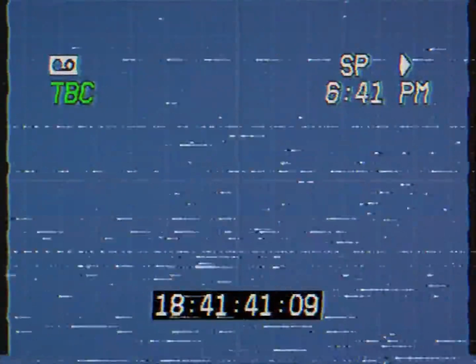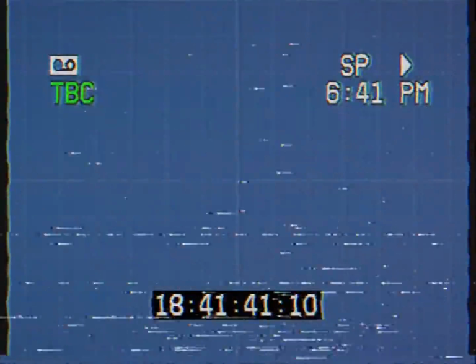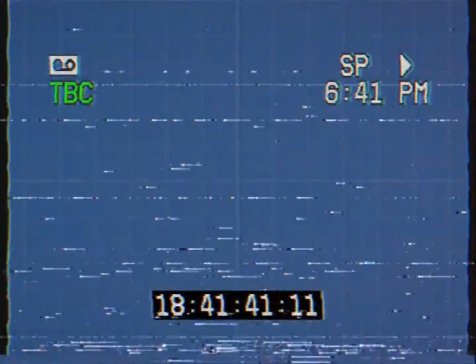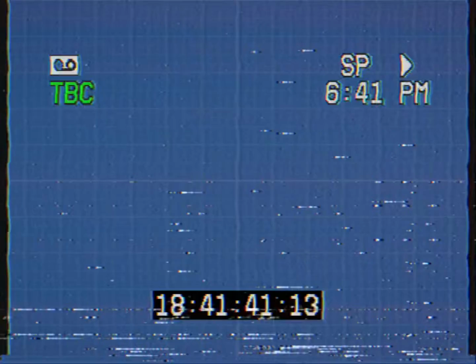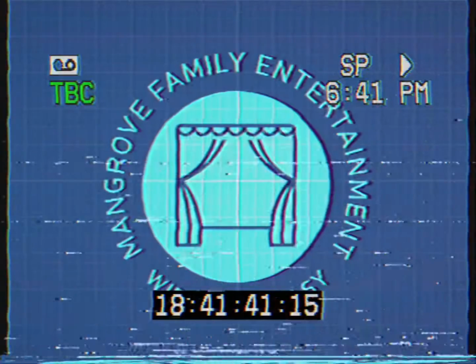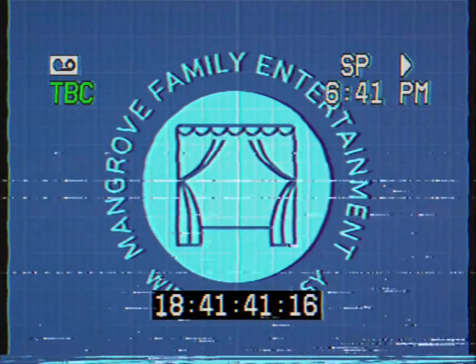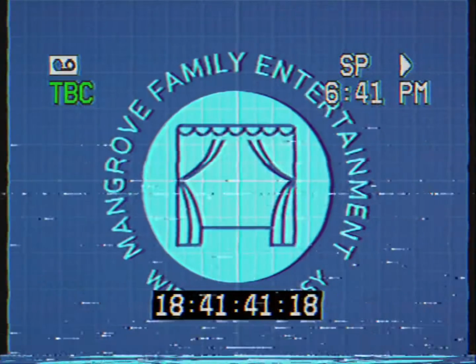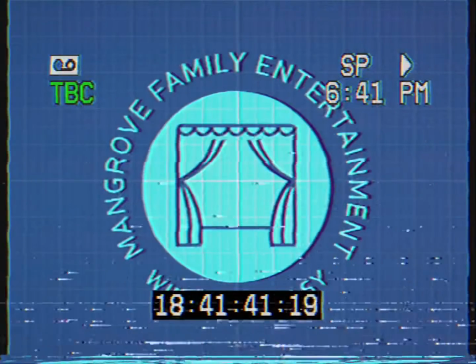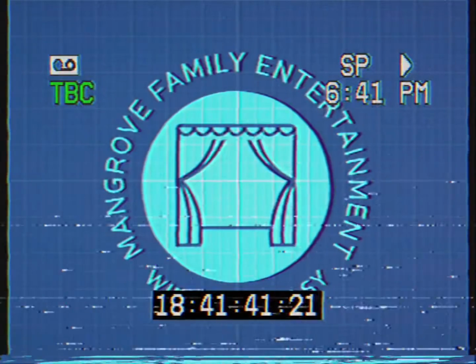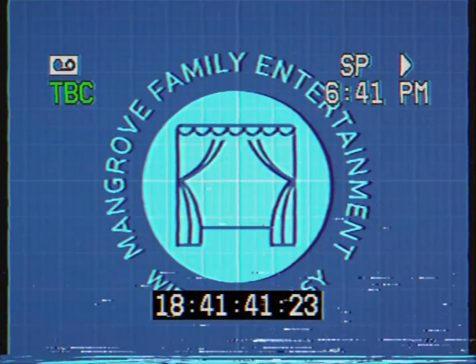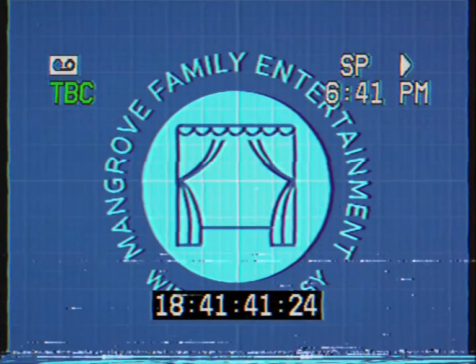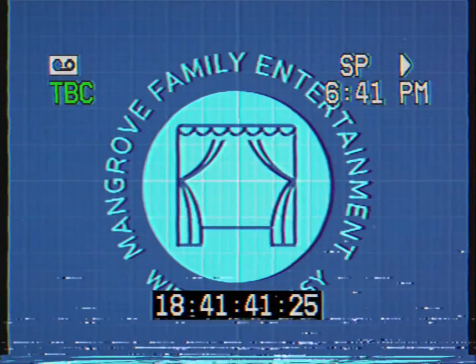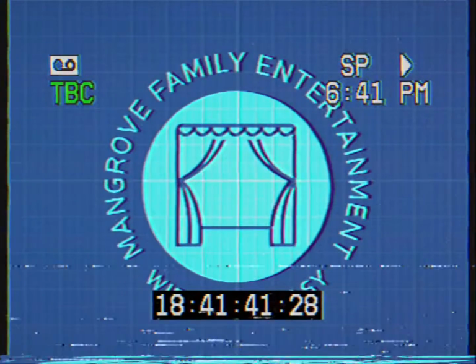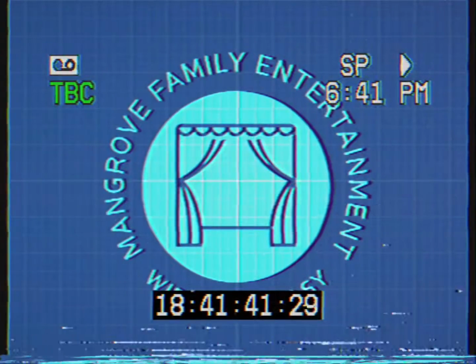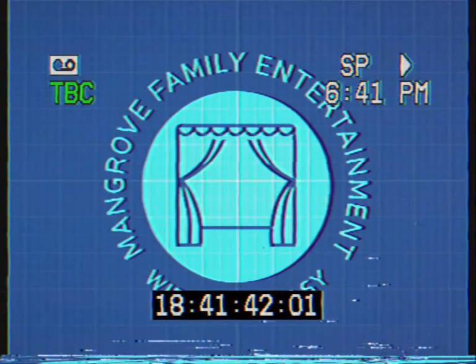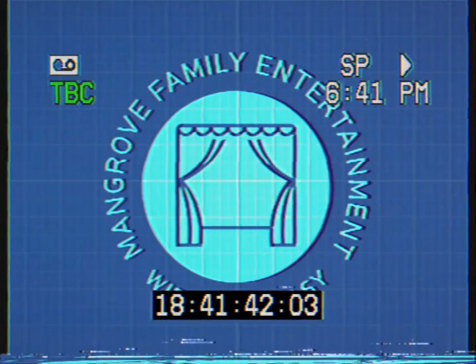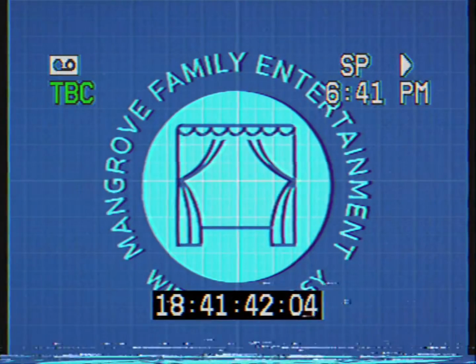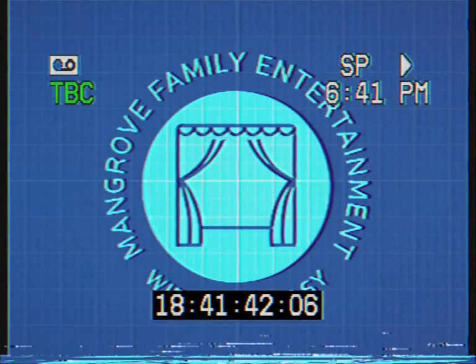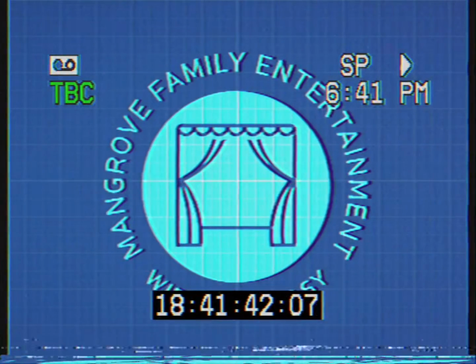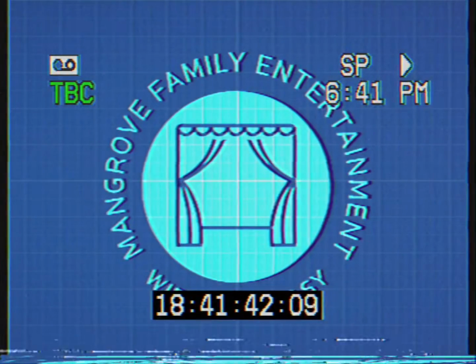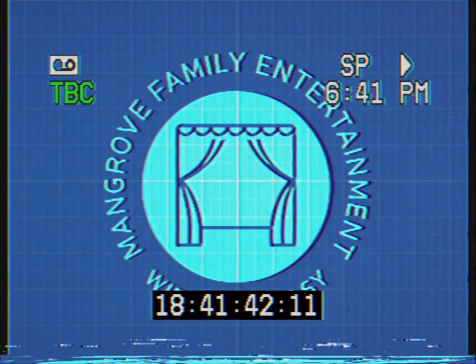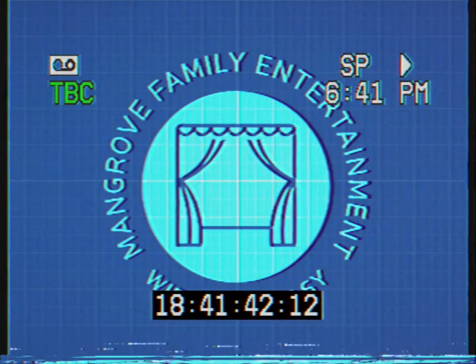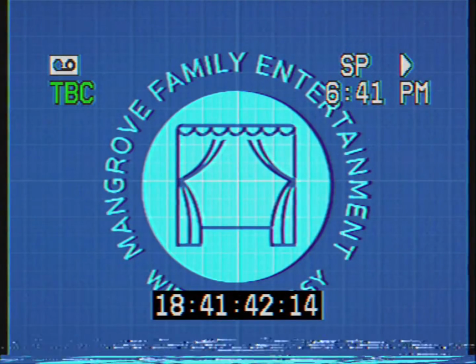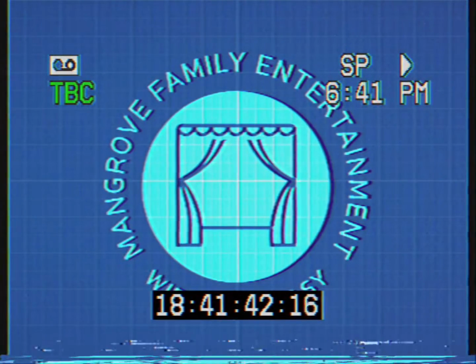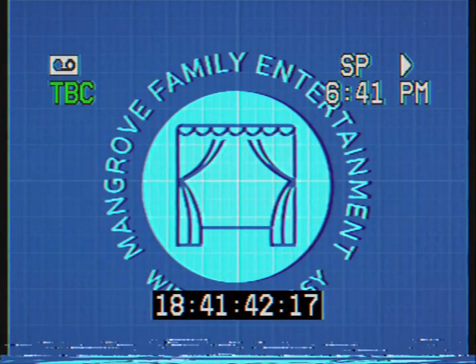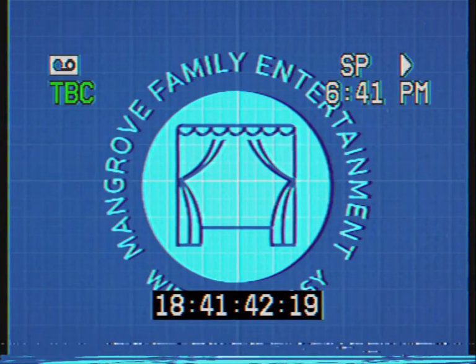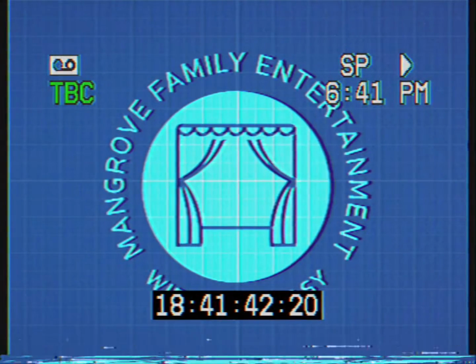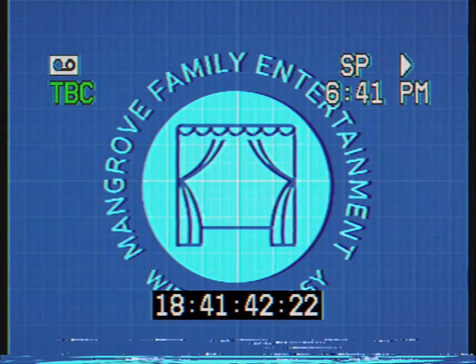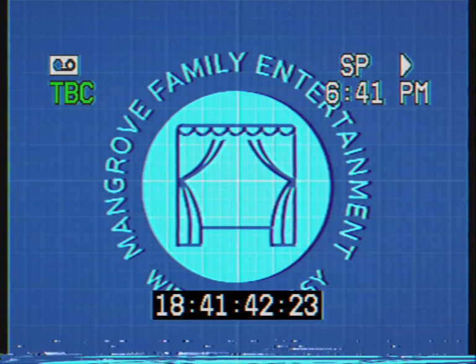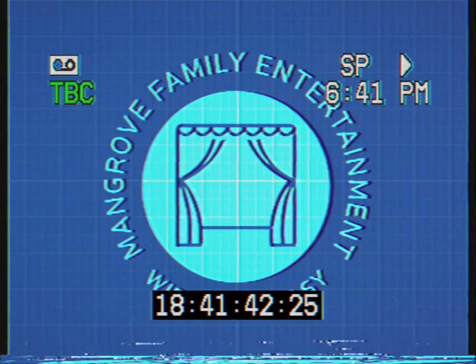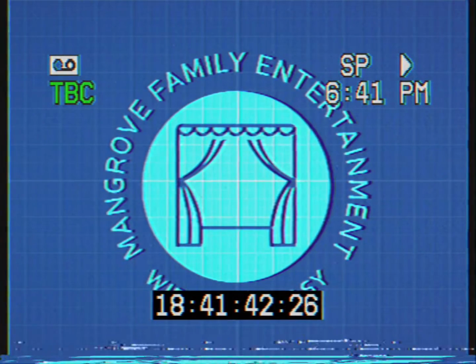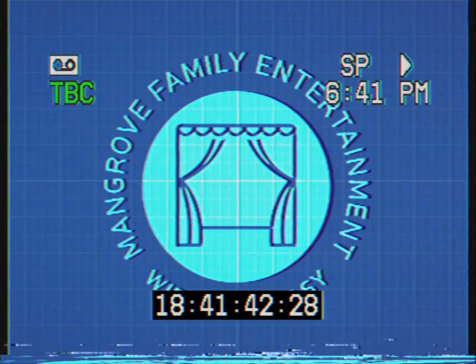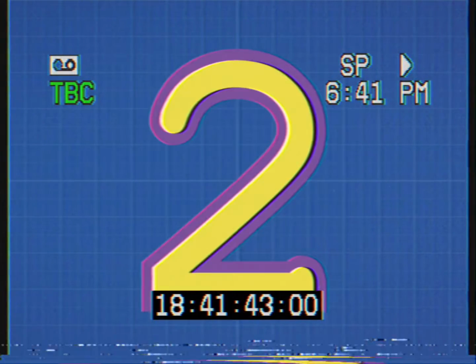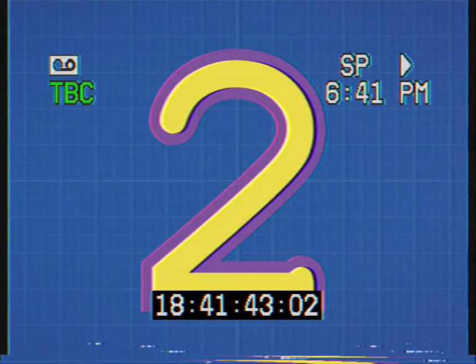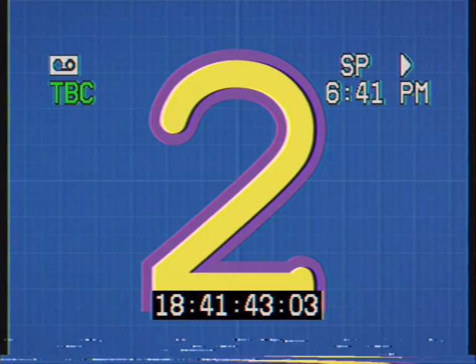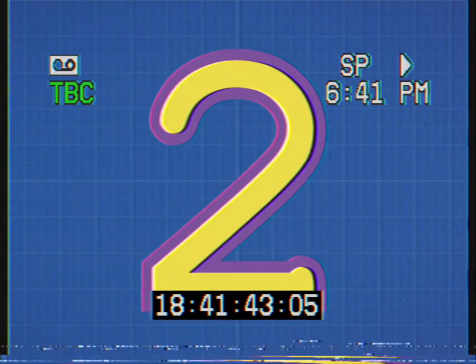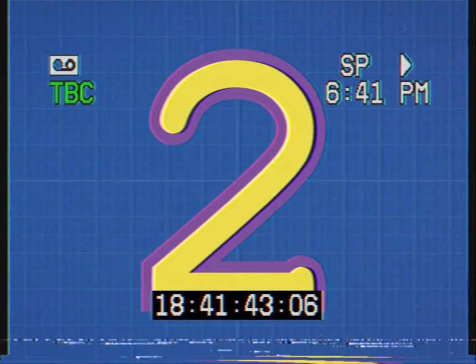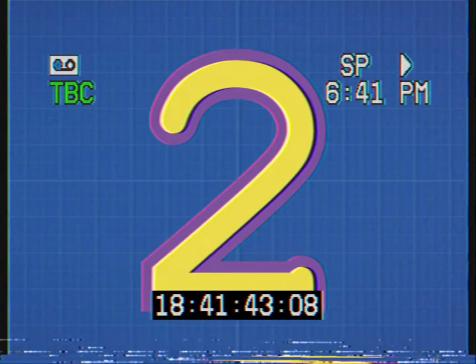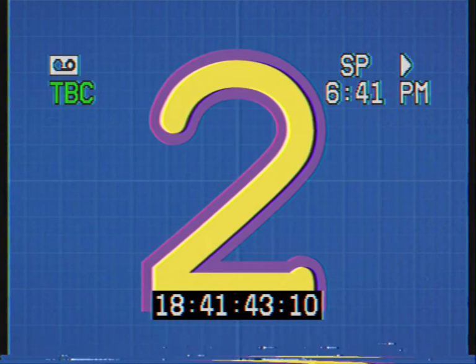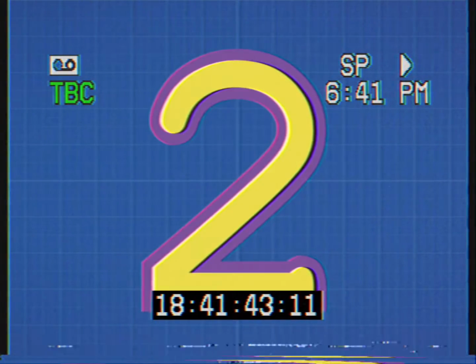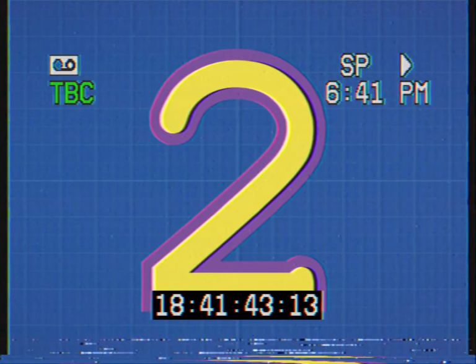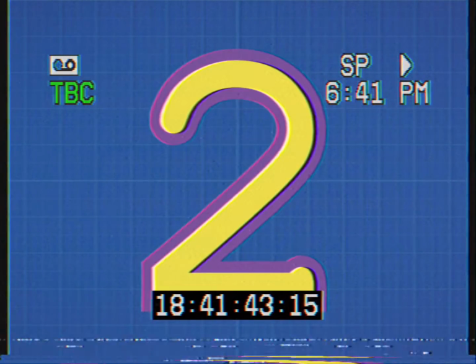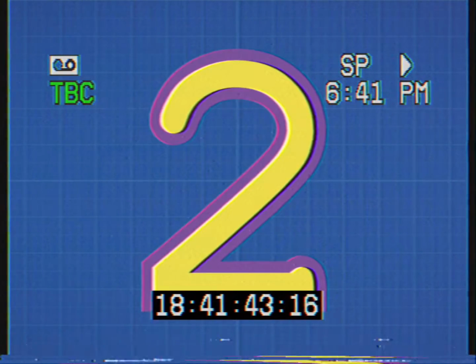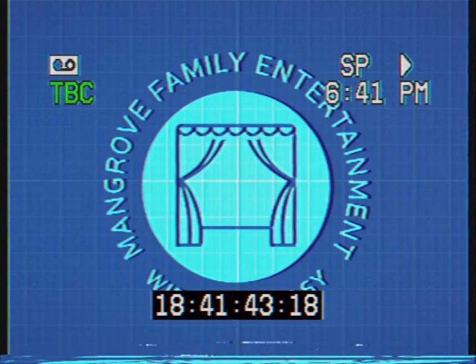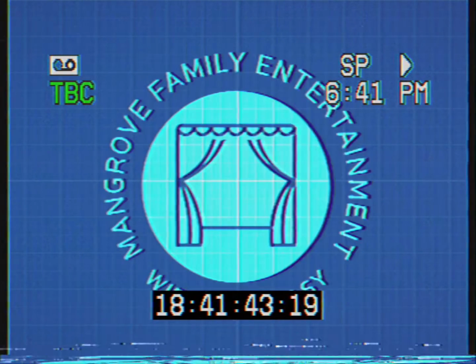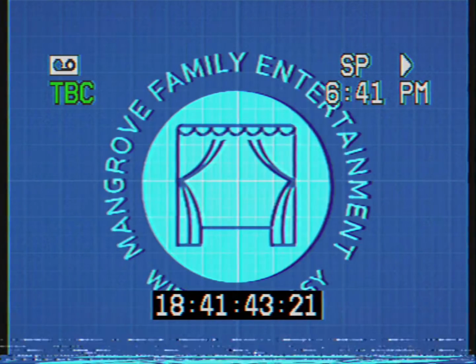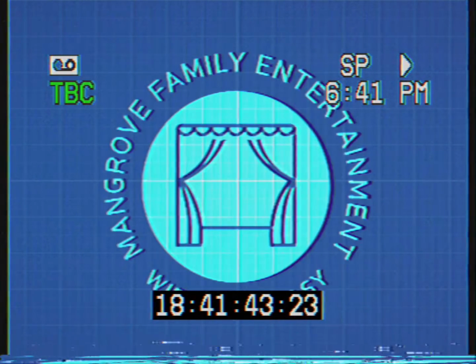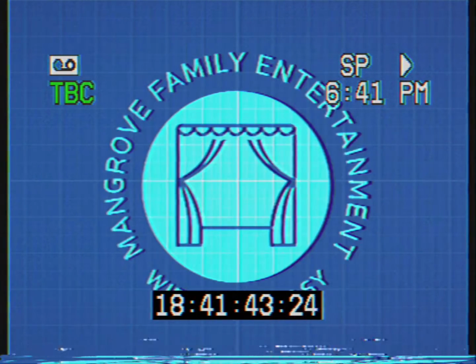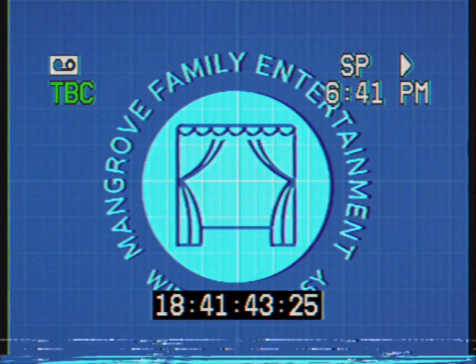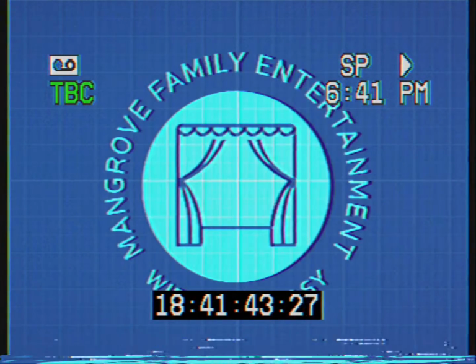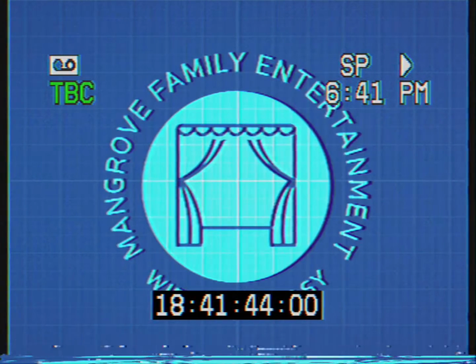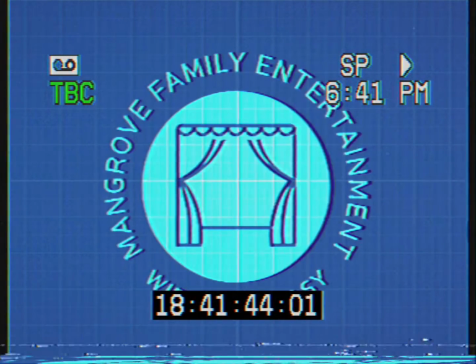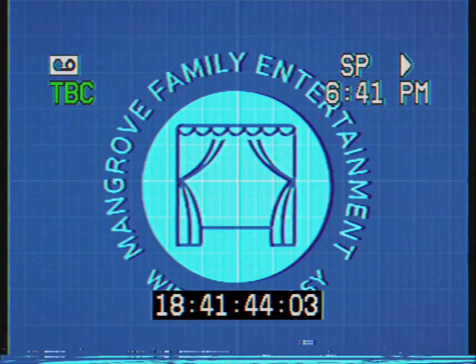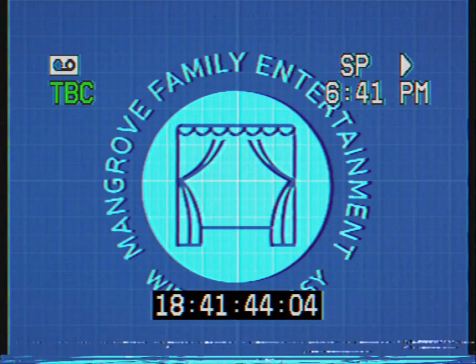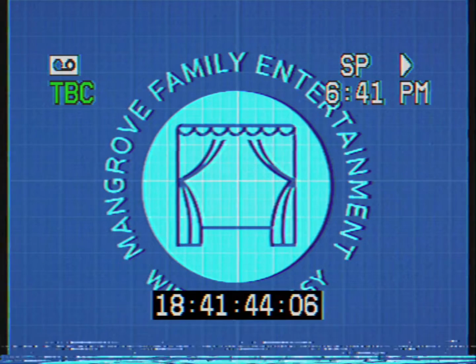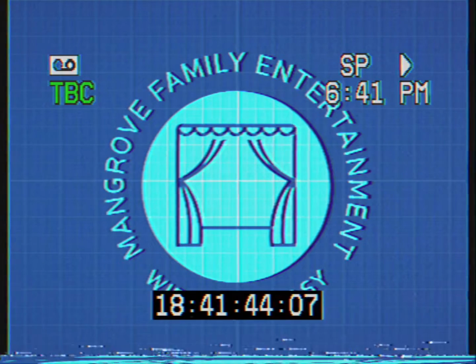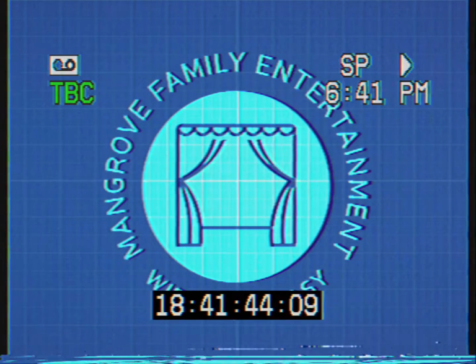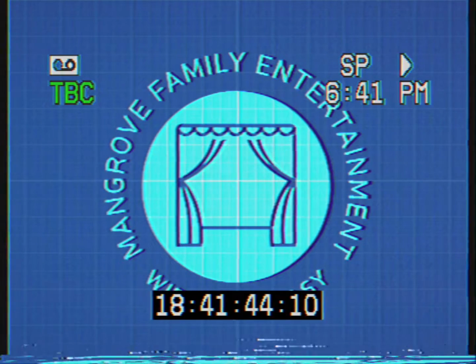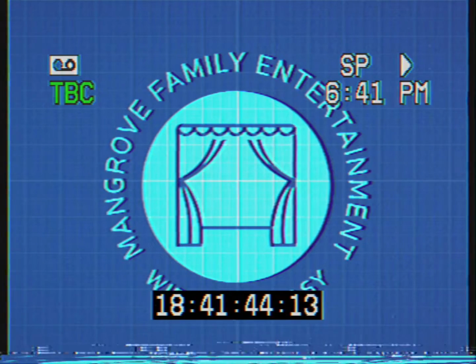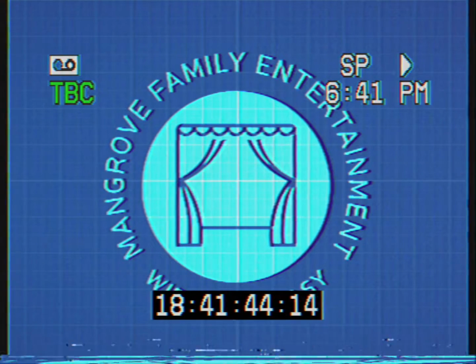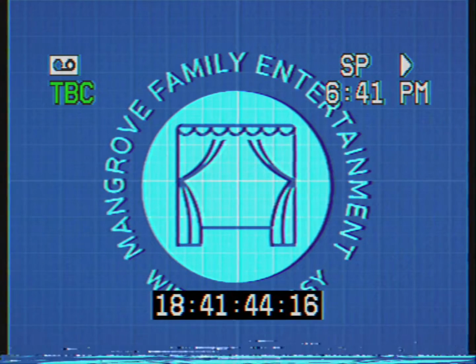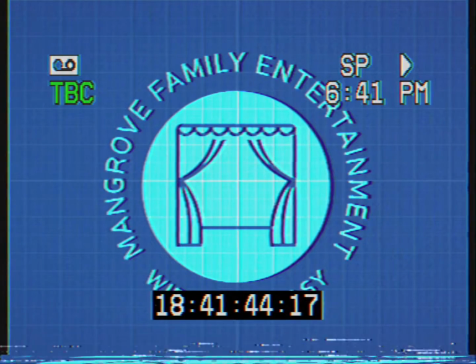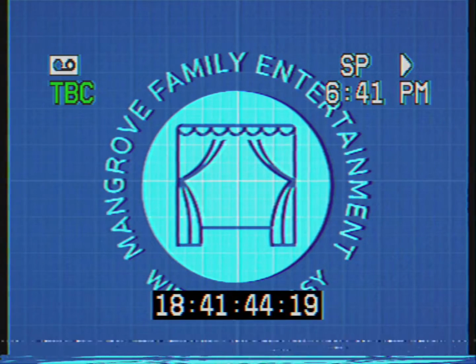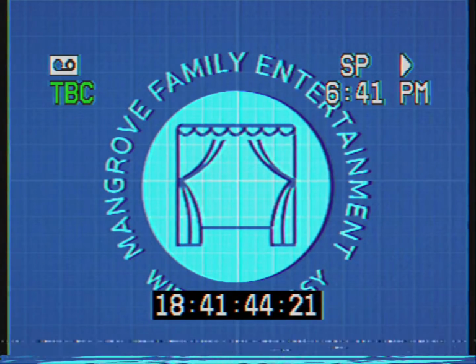Audio test complete. Please insert part two to continue. And thank you for working with us at MFE.